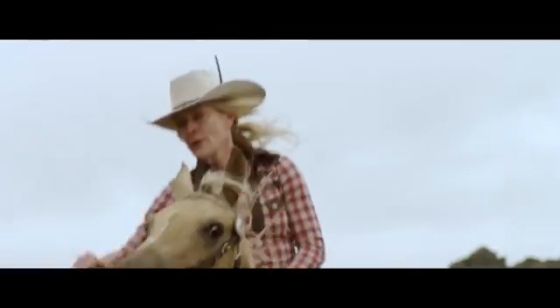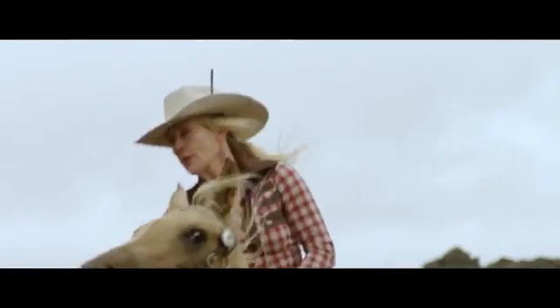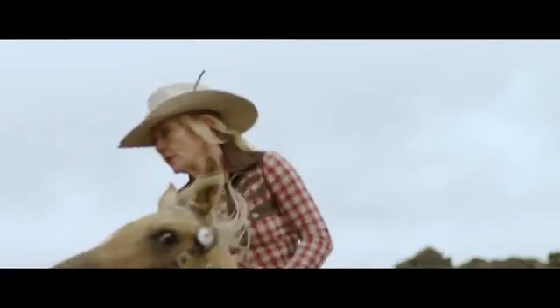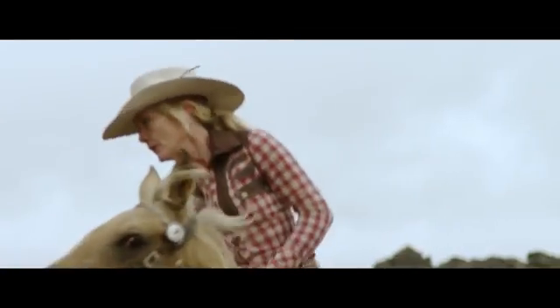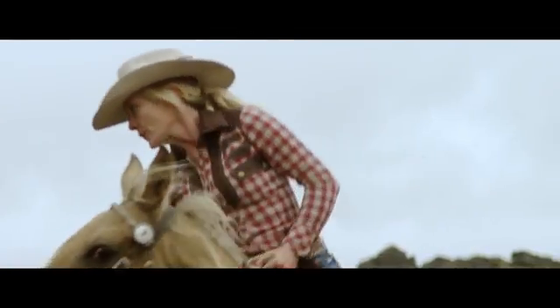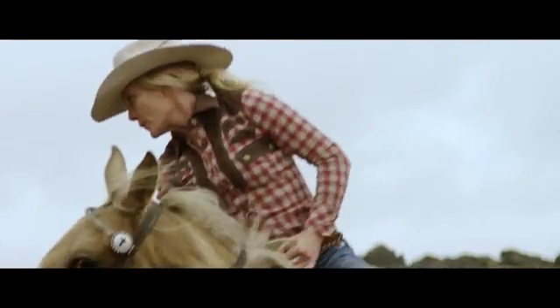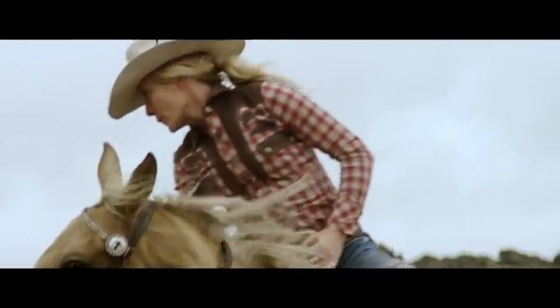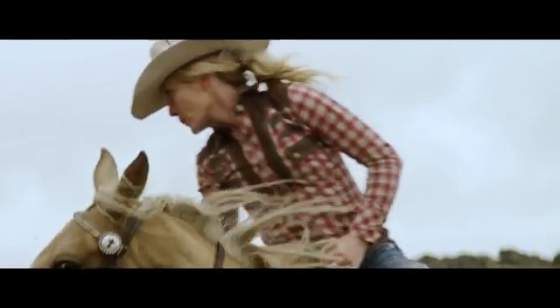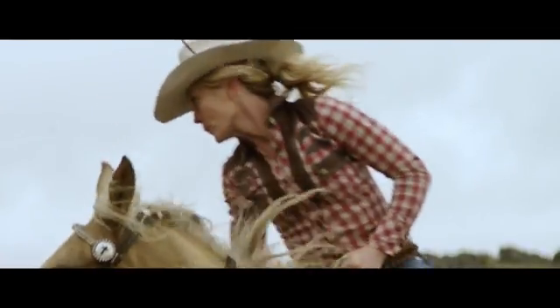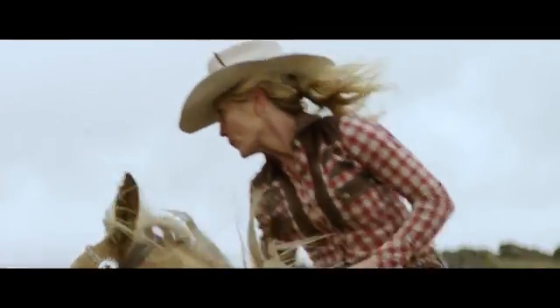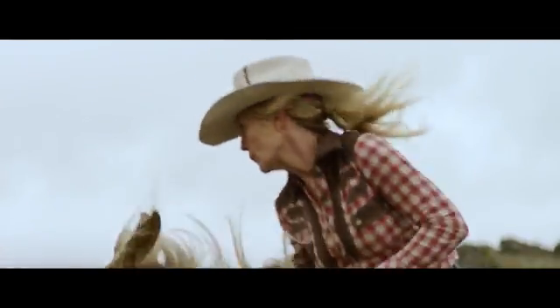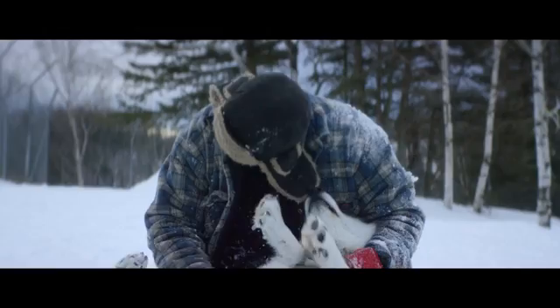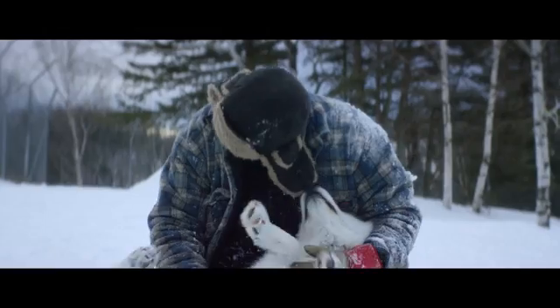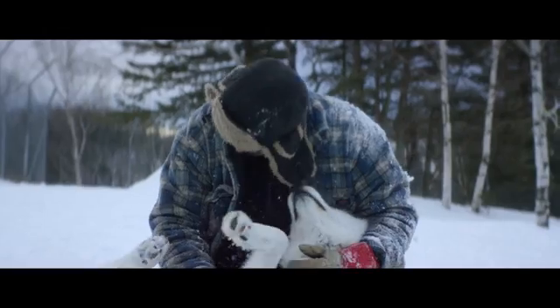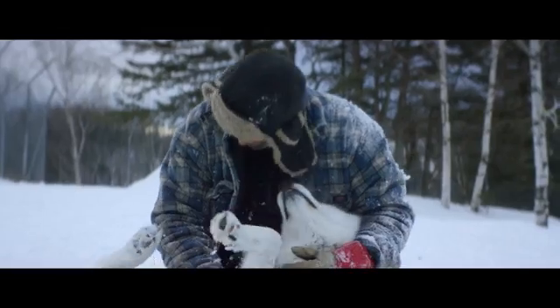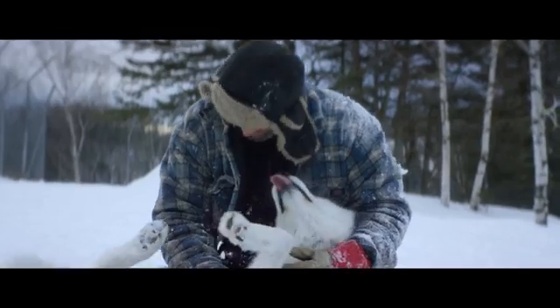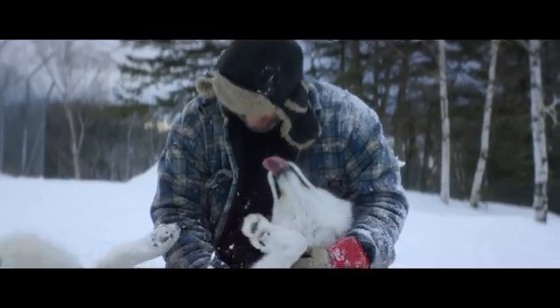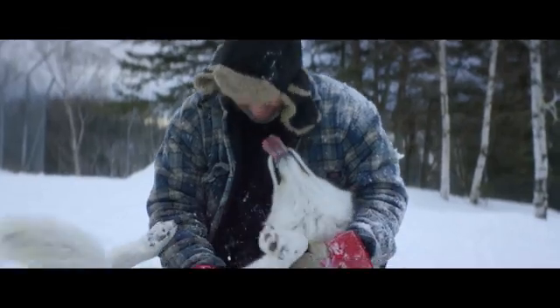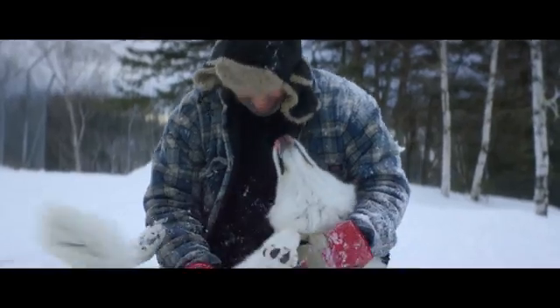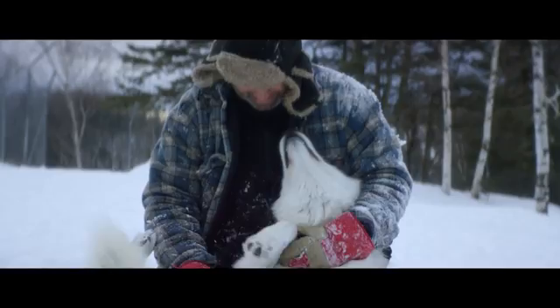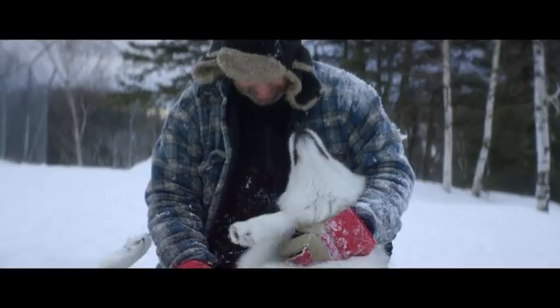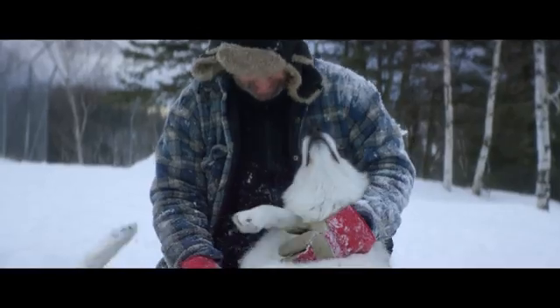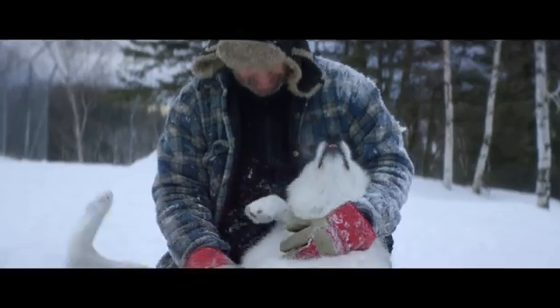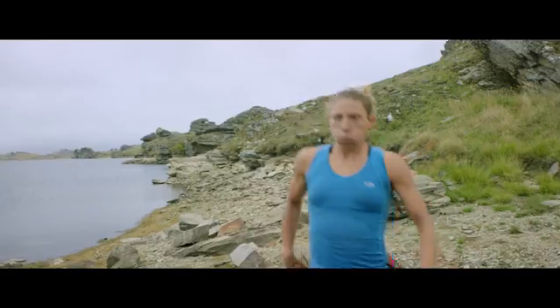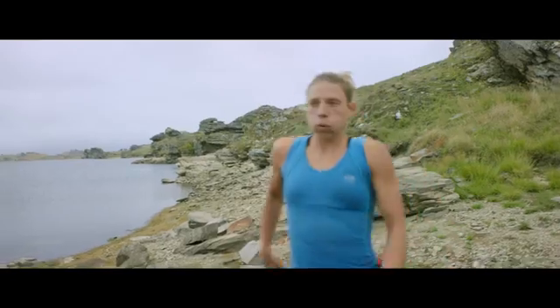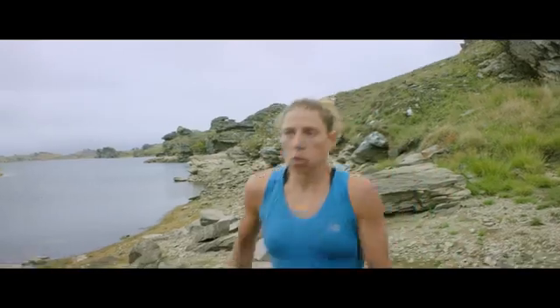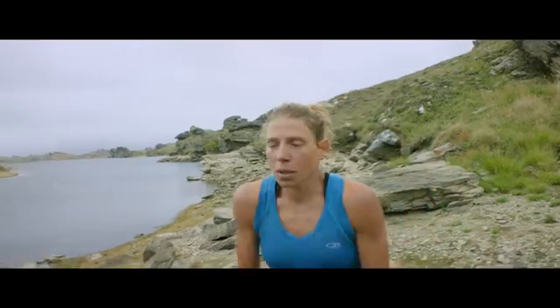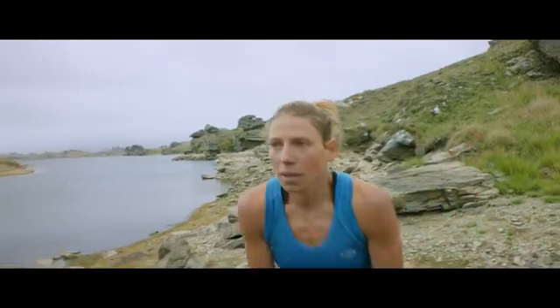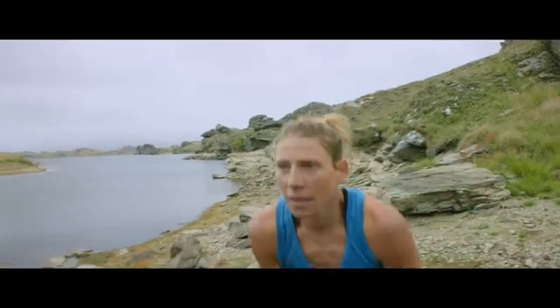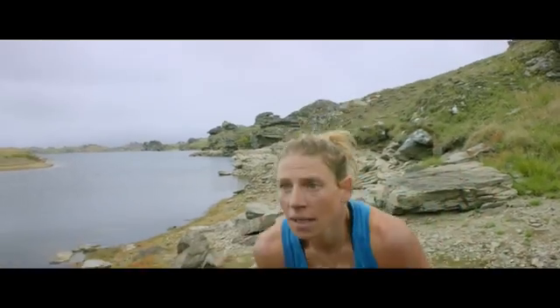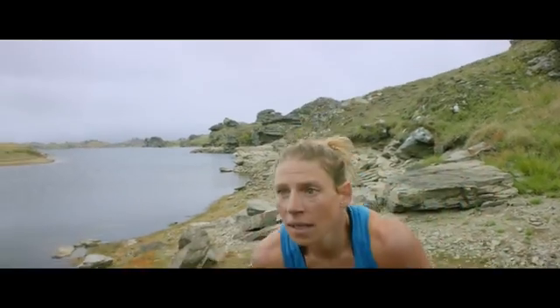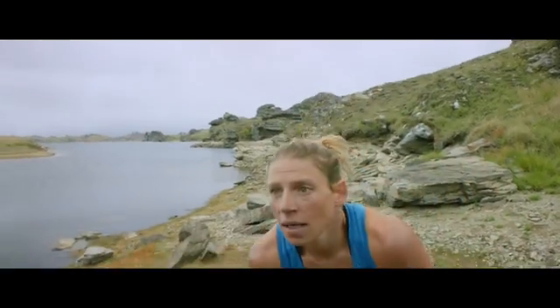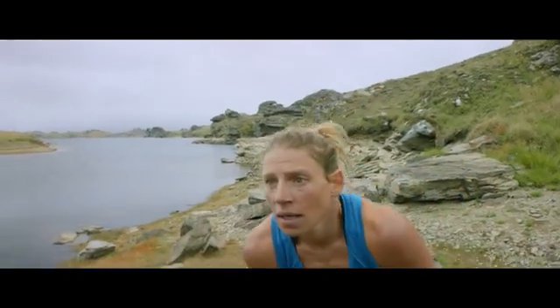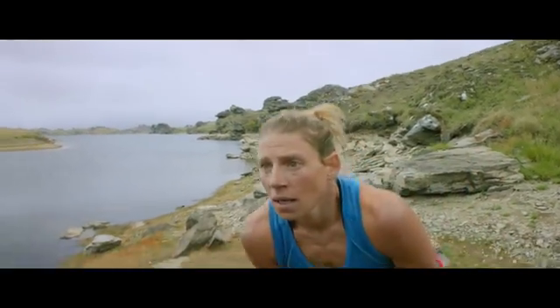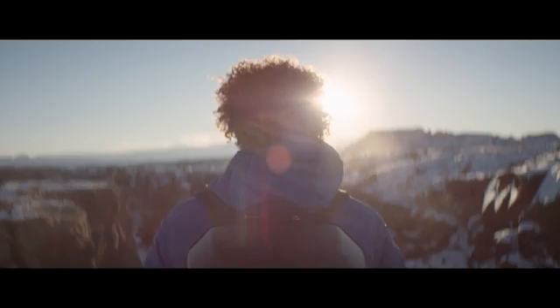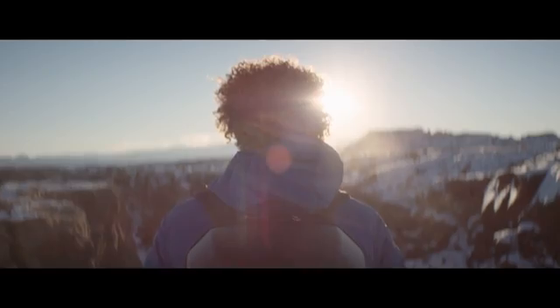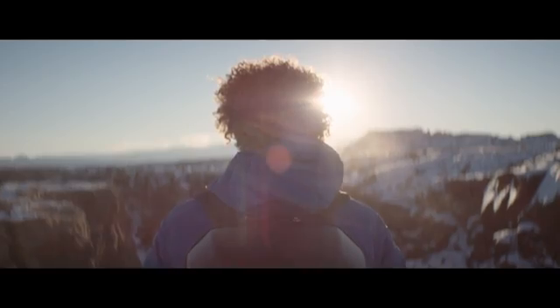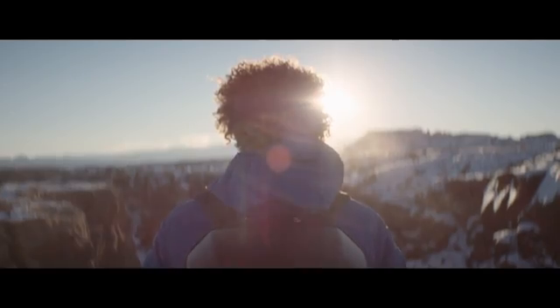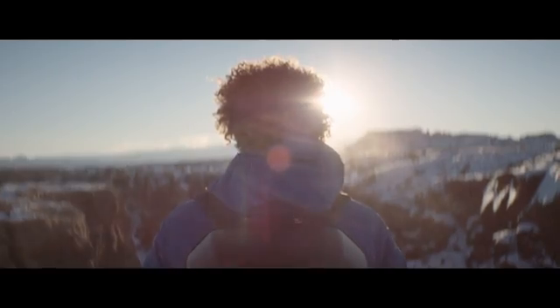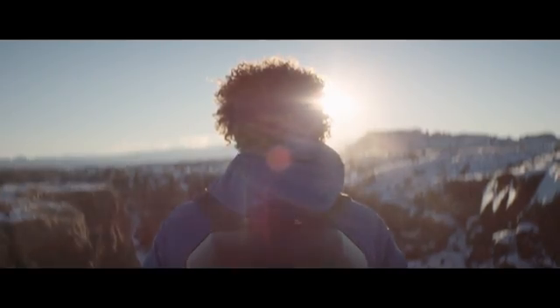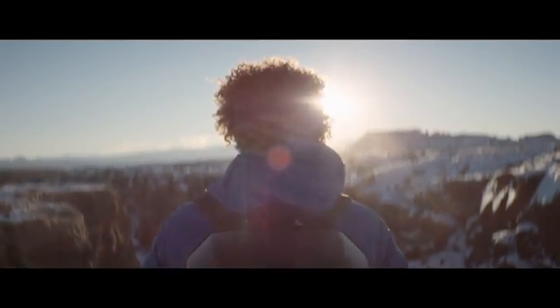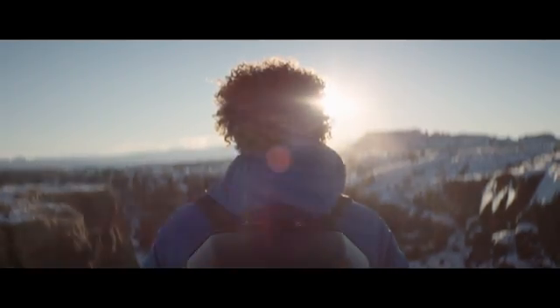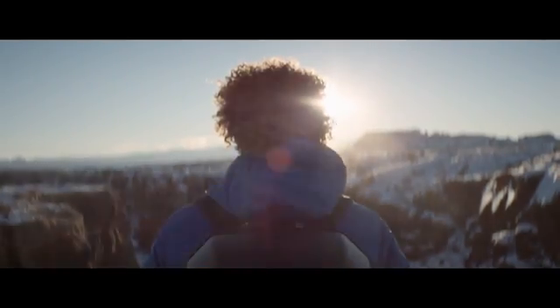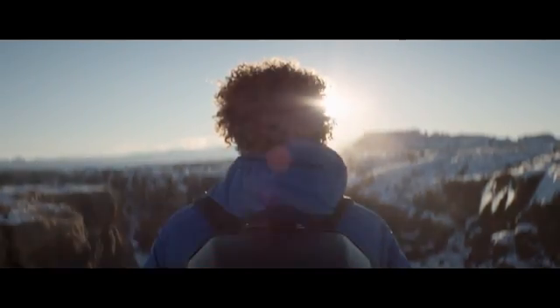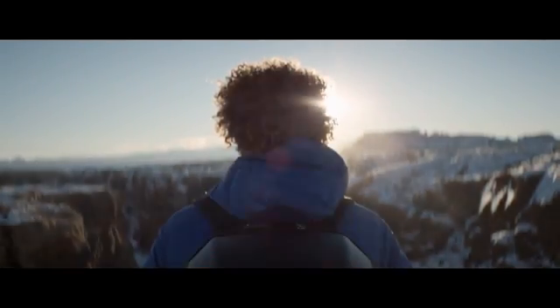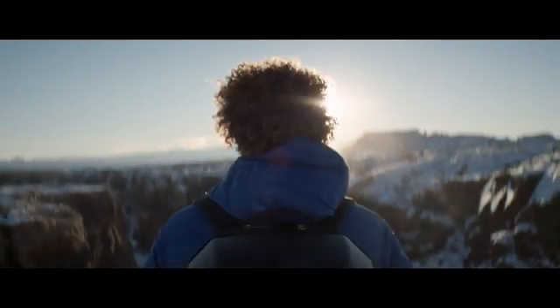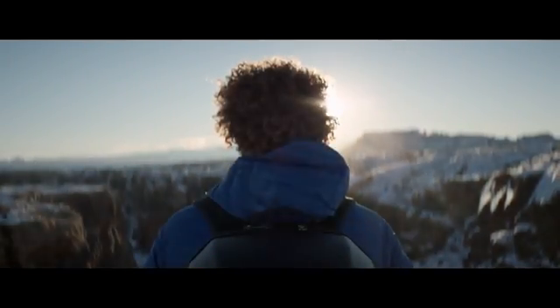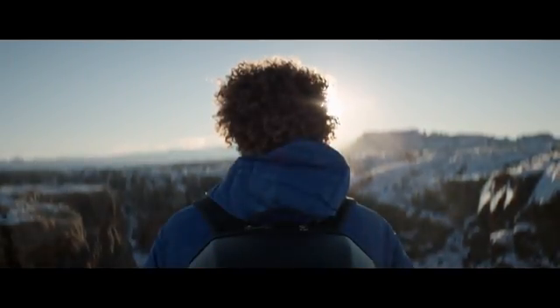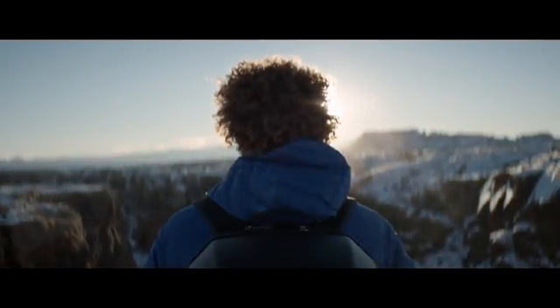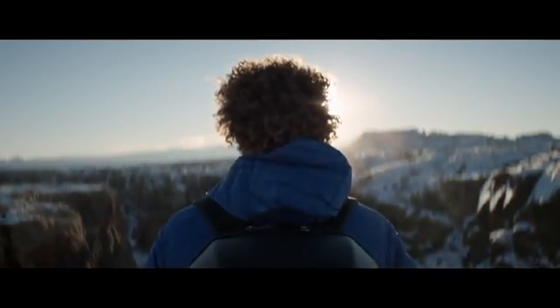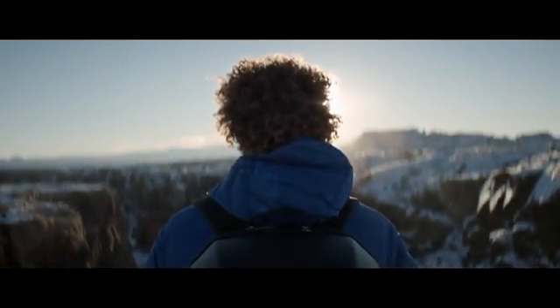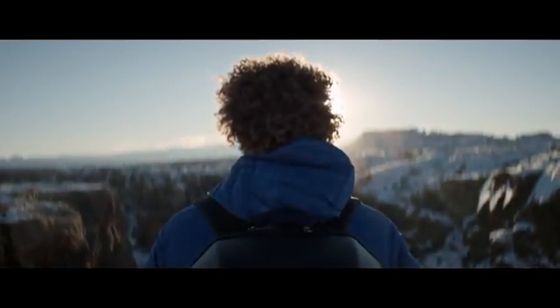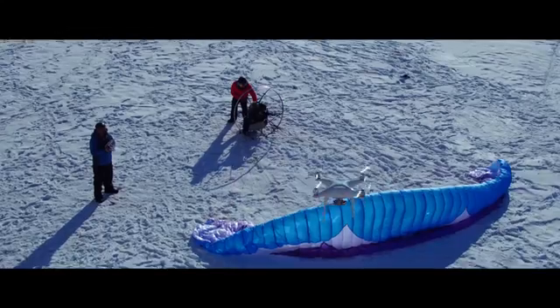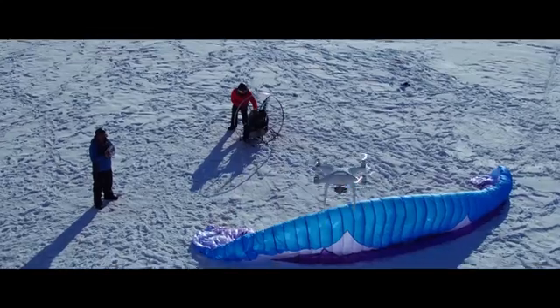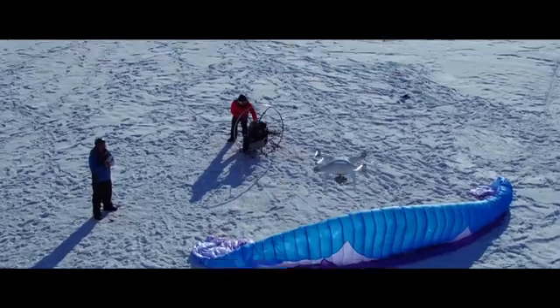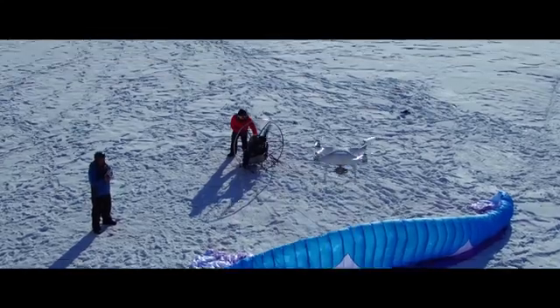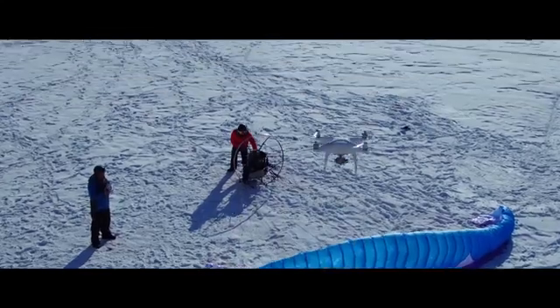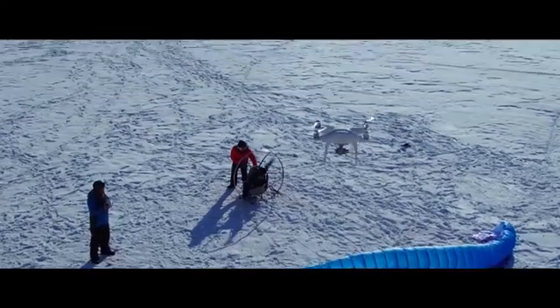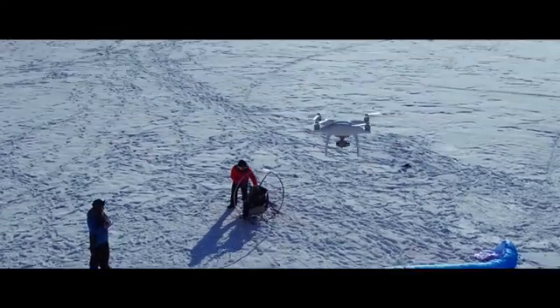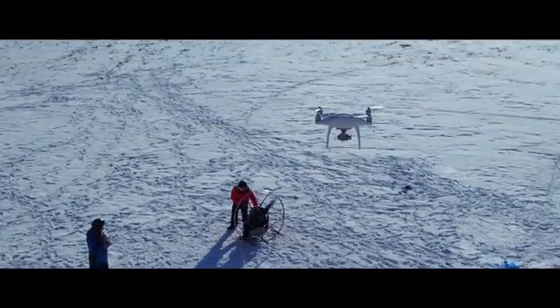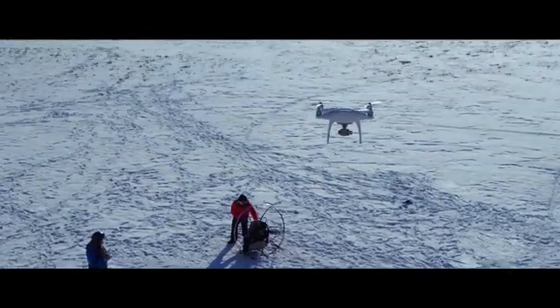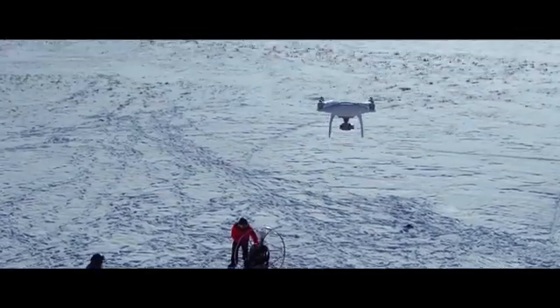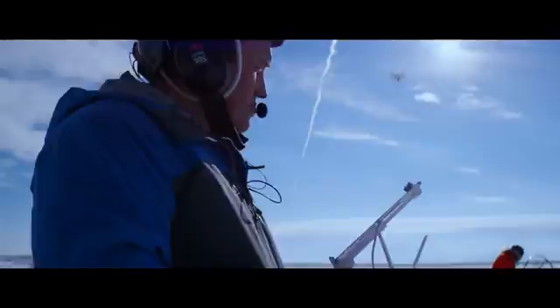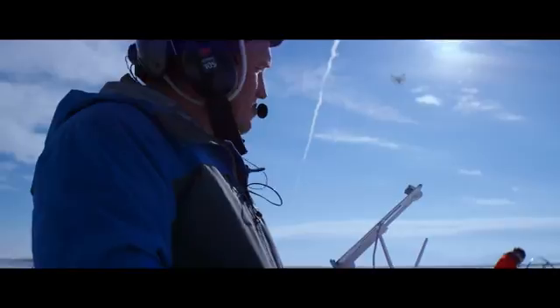Philosopher Immanuel Kant said all of our knowledge begins with the senses. For the Phantom 4, the same exact thing.